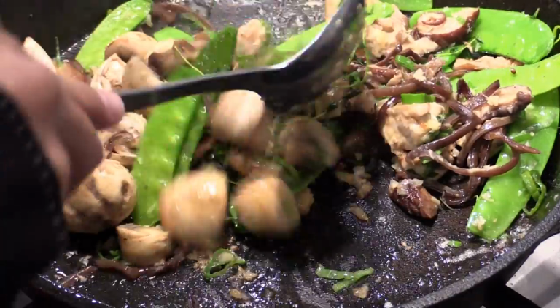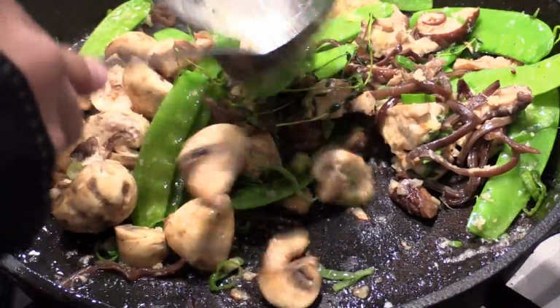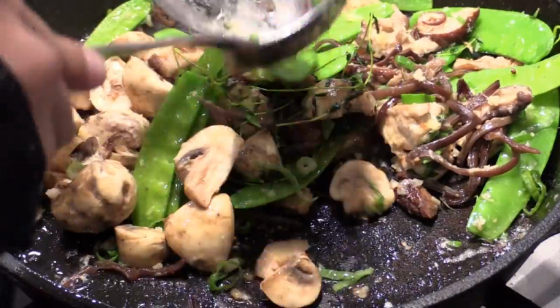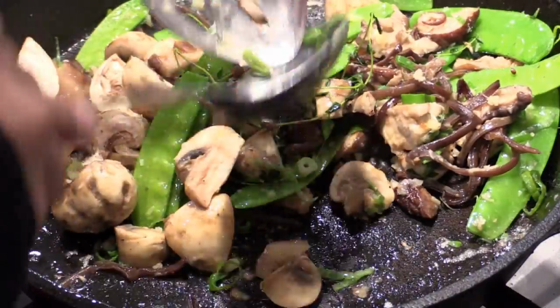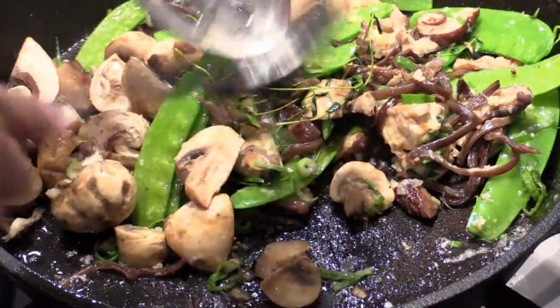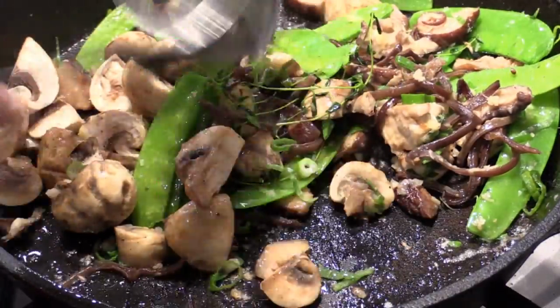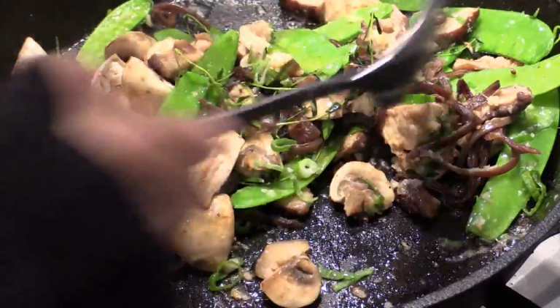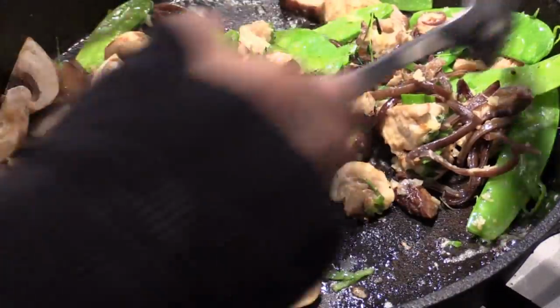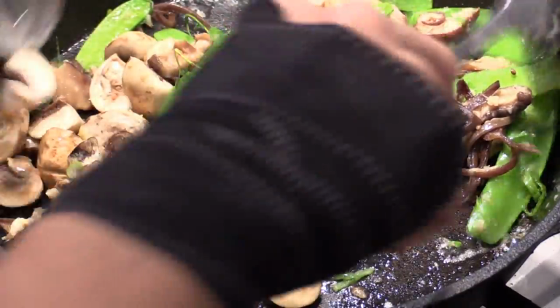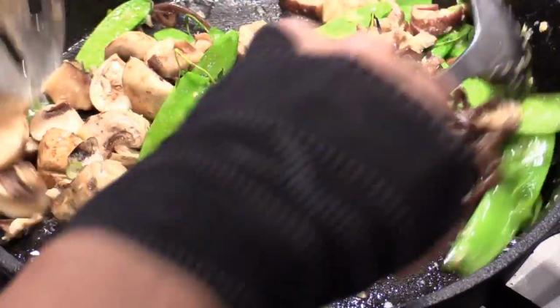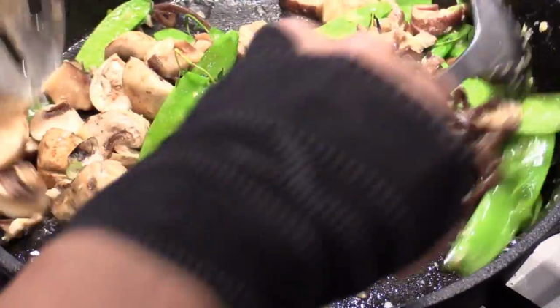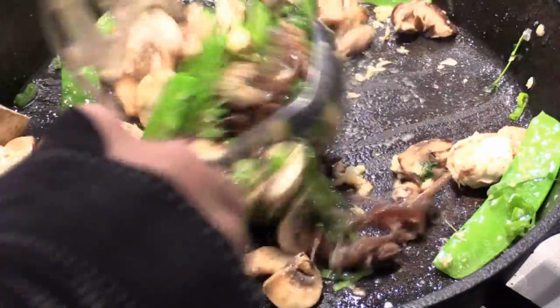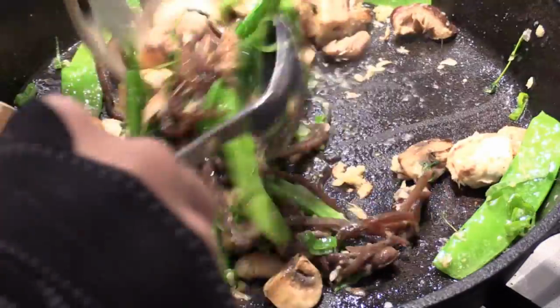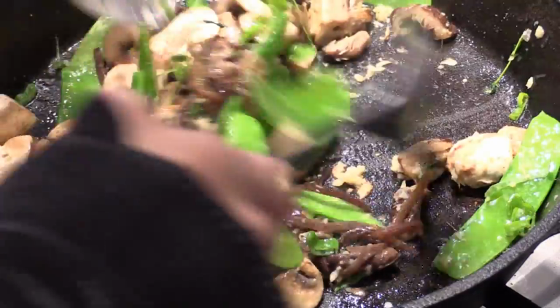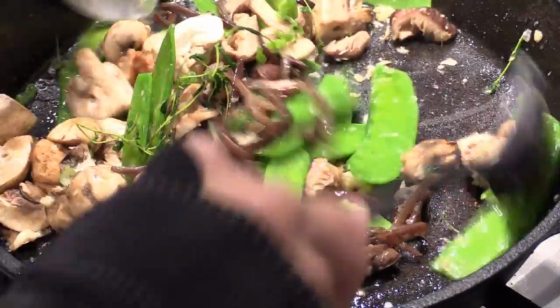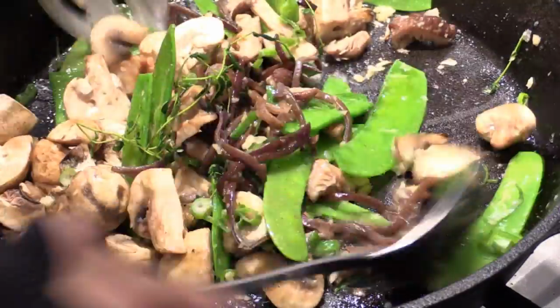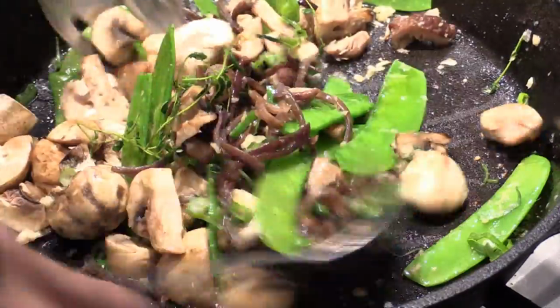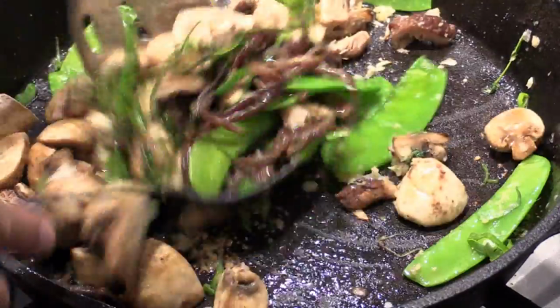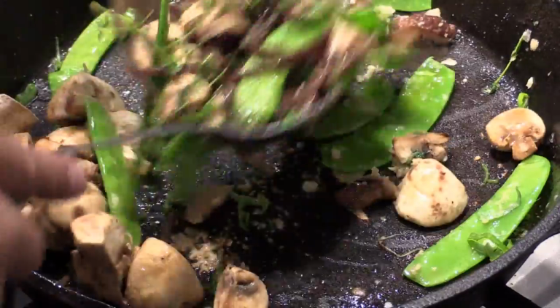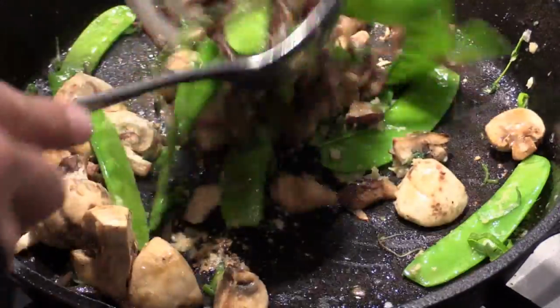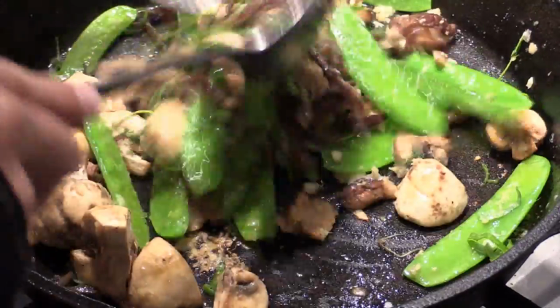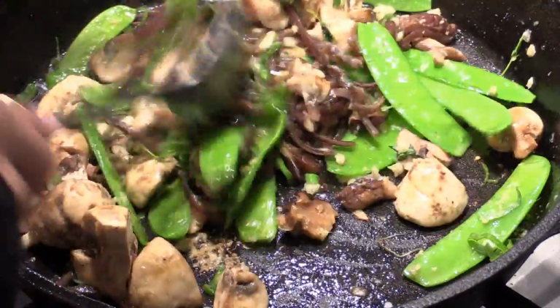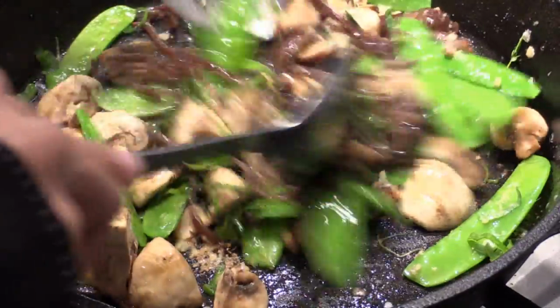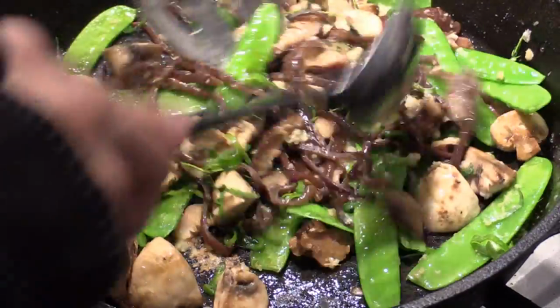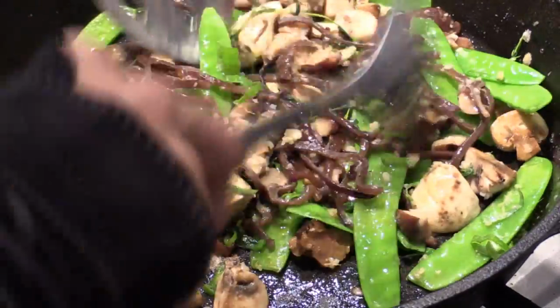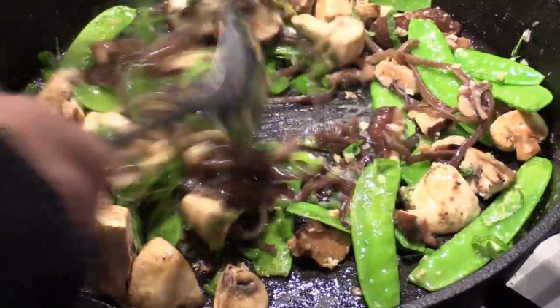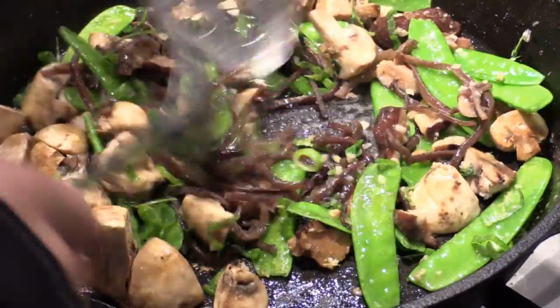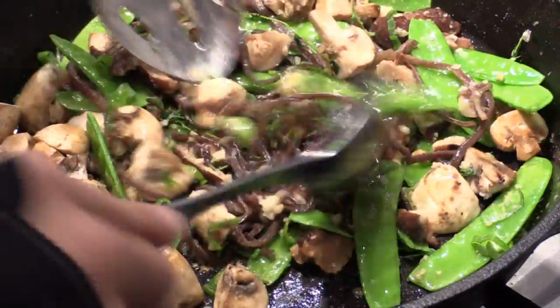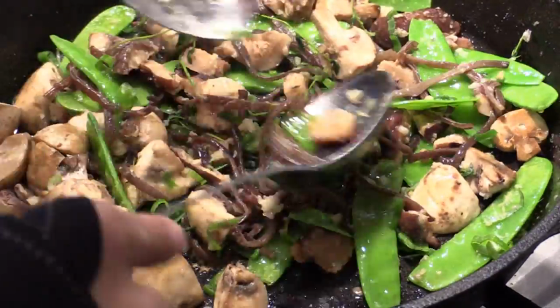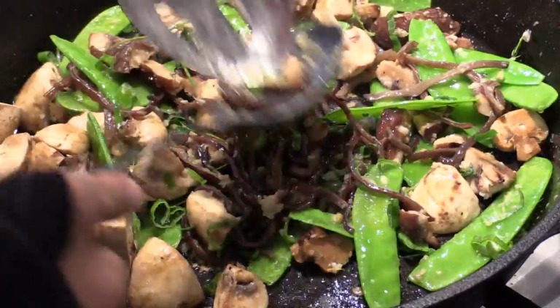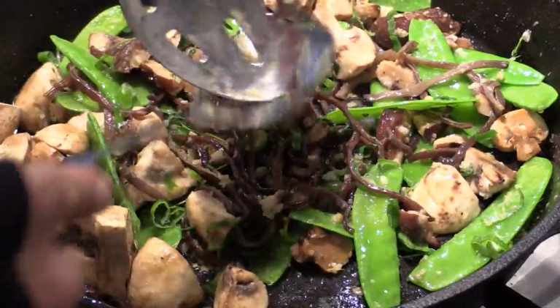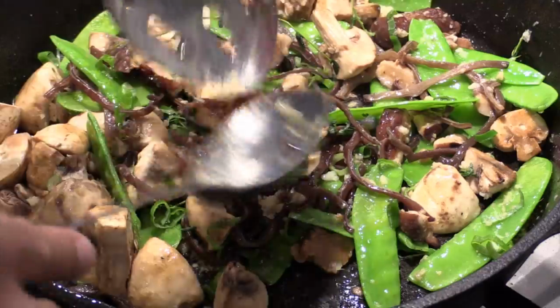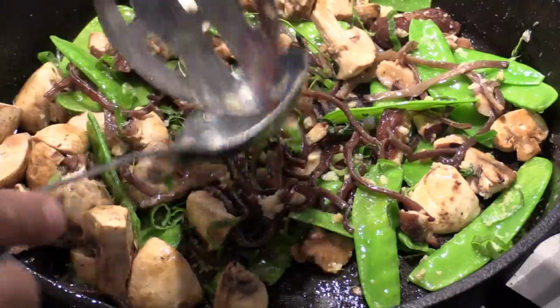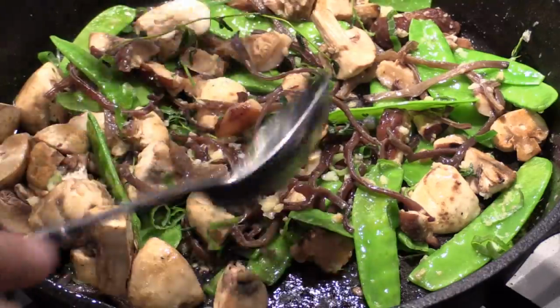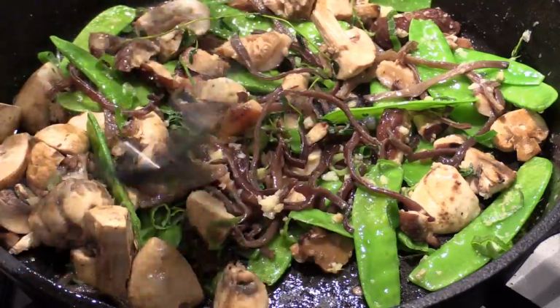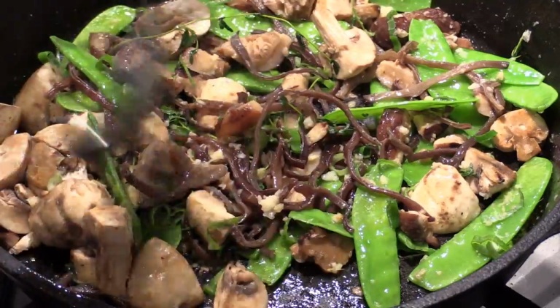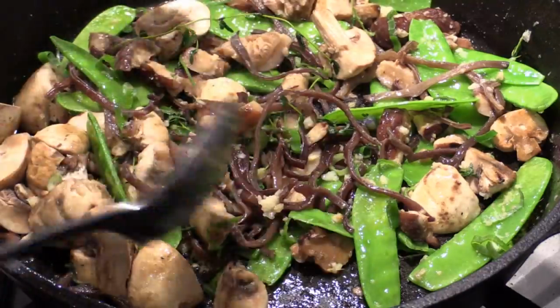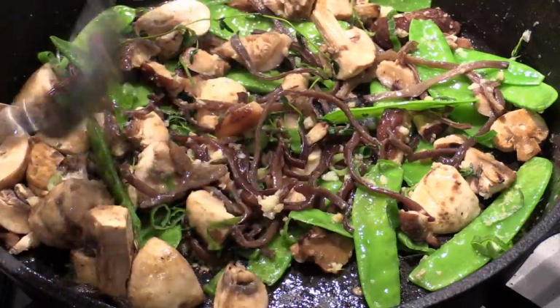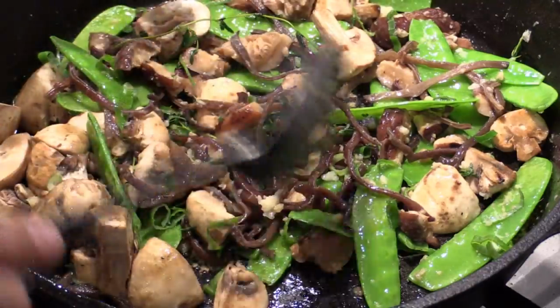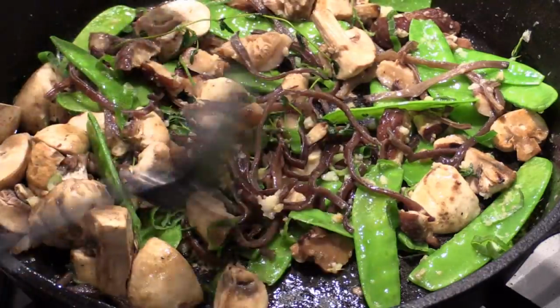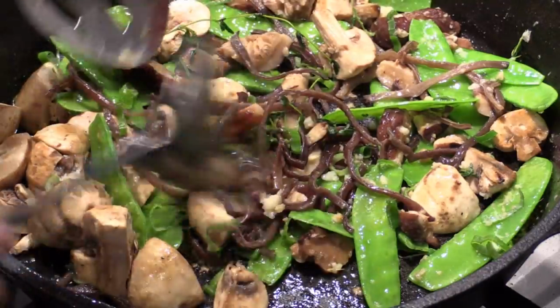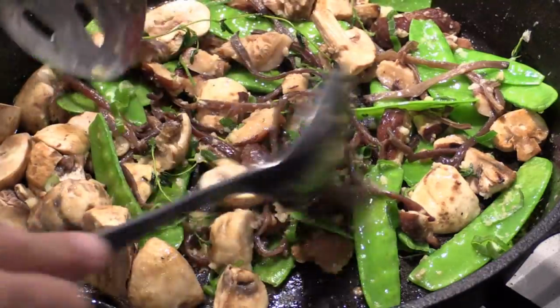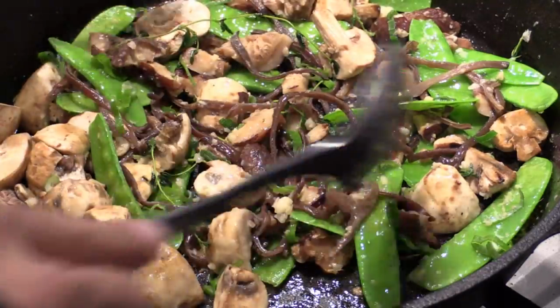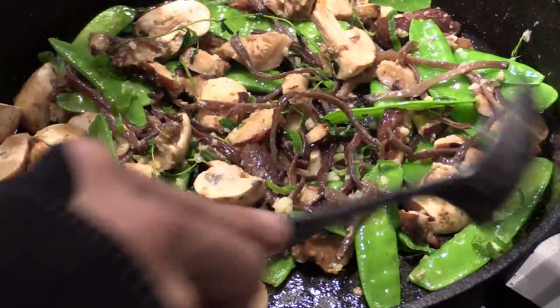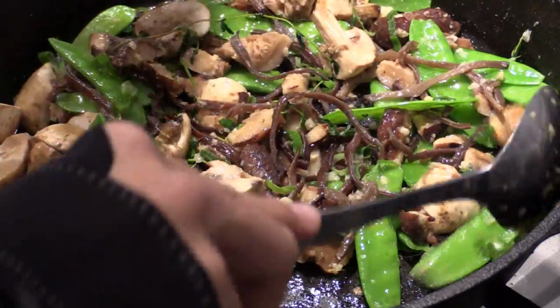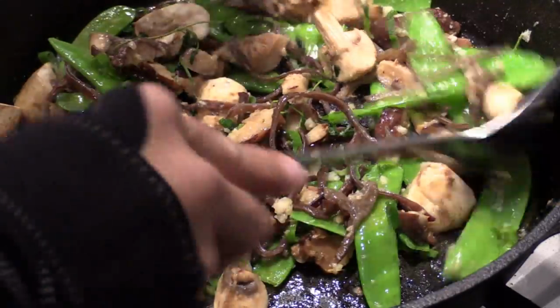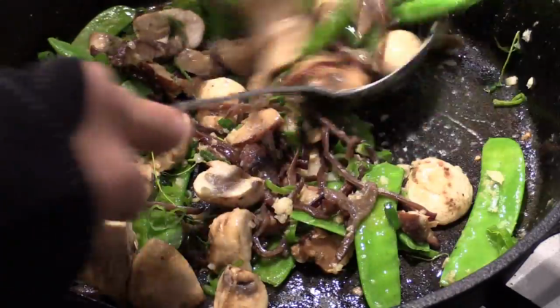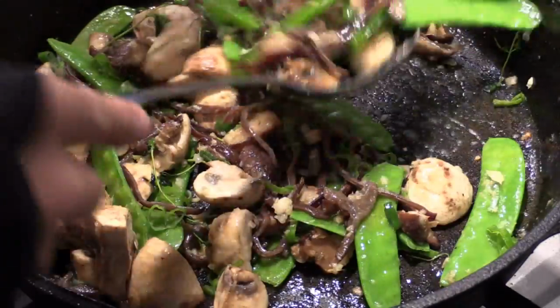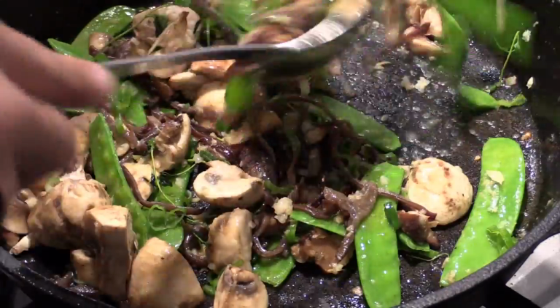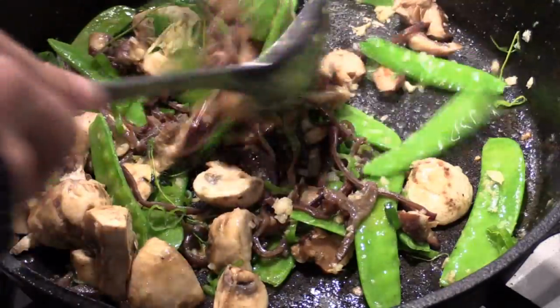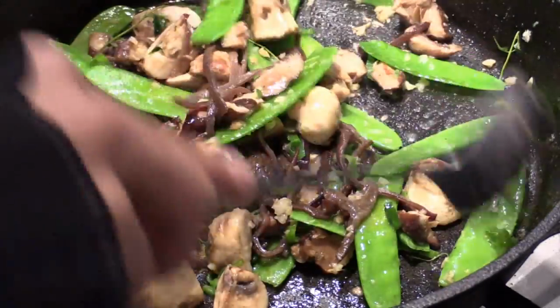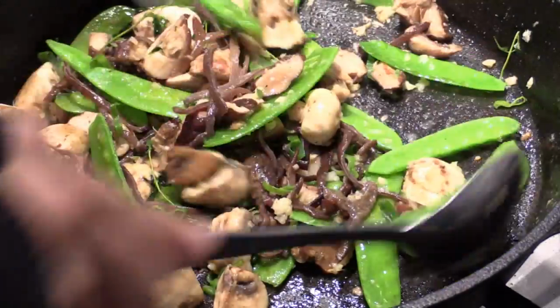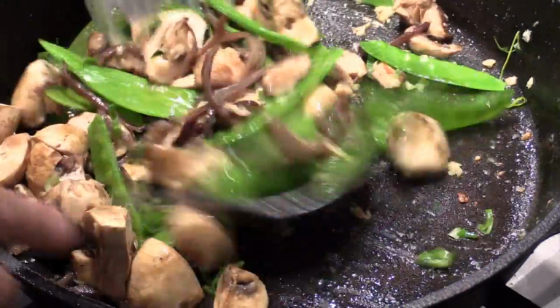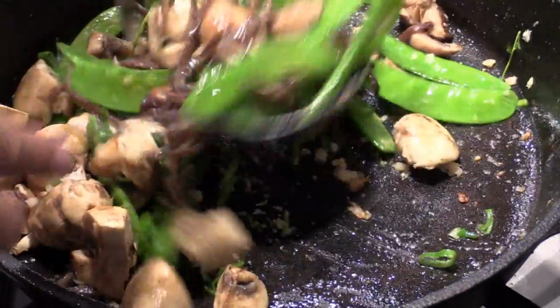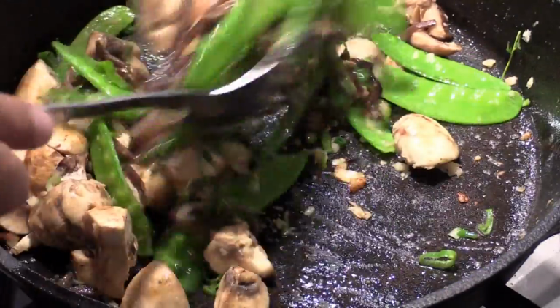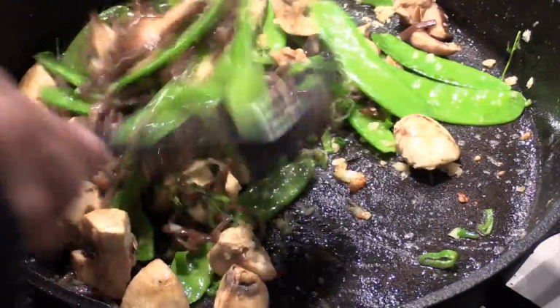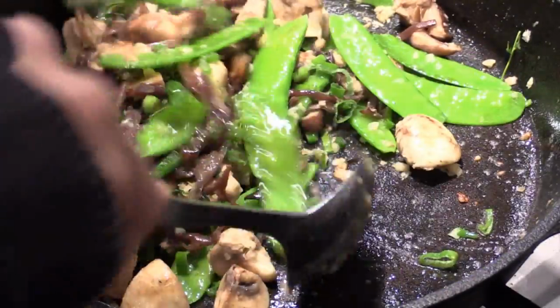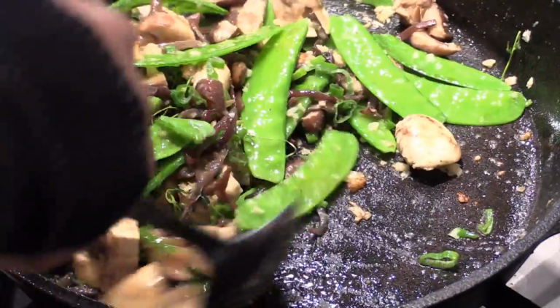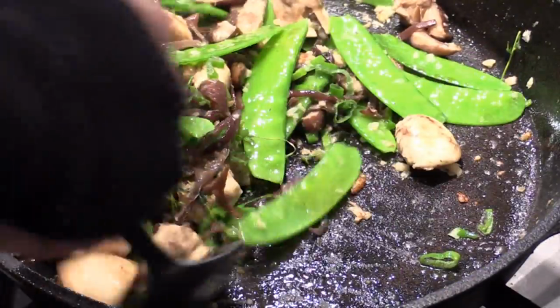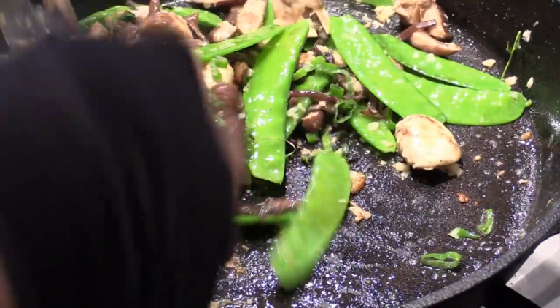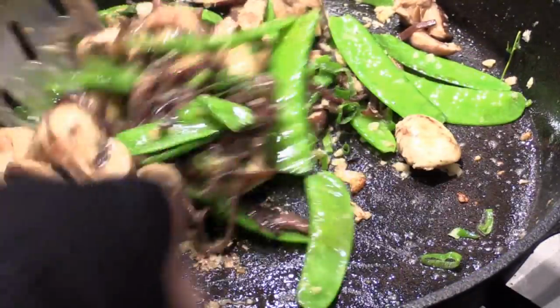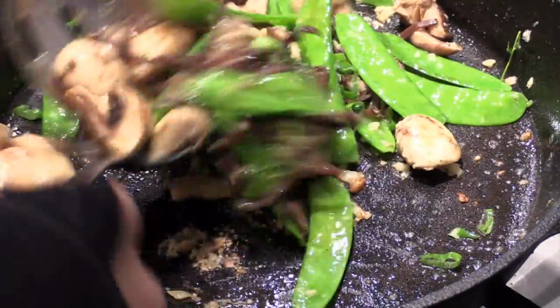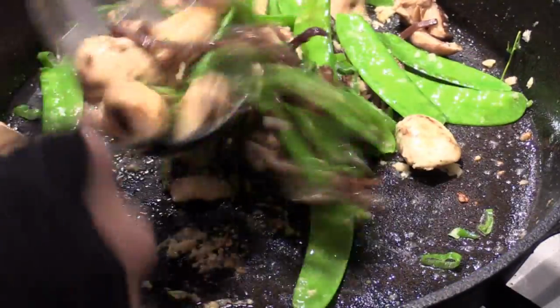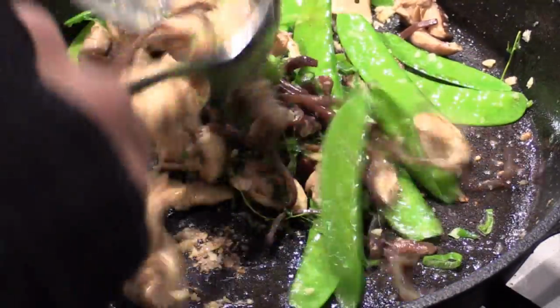You can cook this with any kind of mushroom. We're gonna infuse with the thyme, ginger and garlic combined.